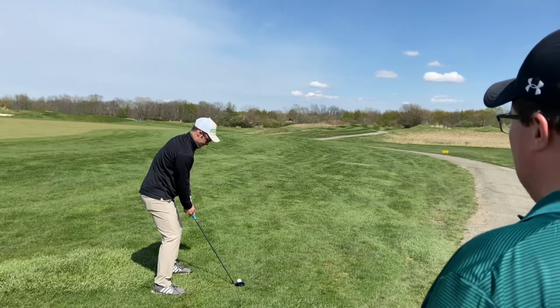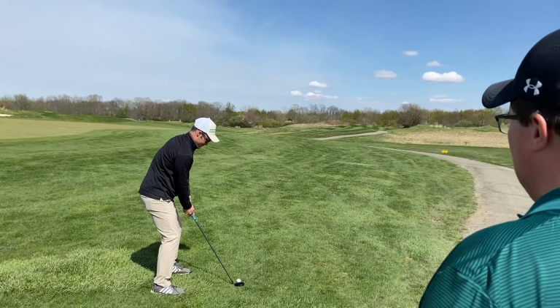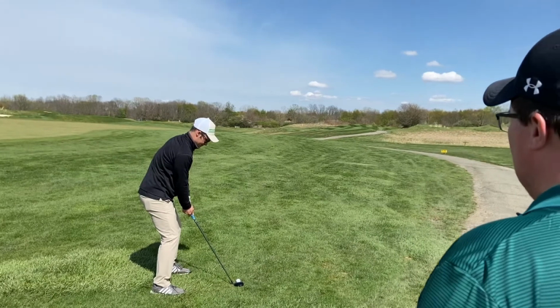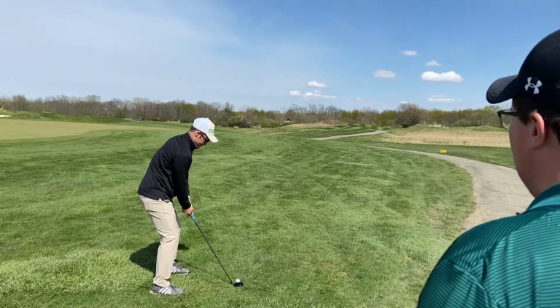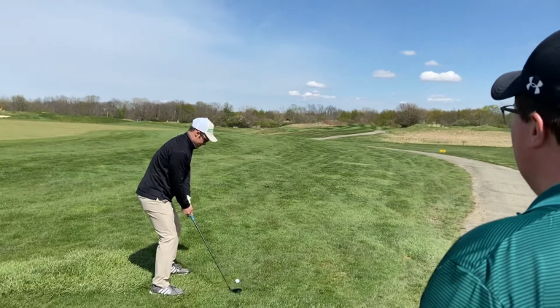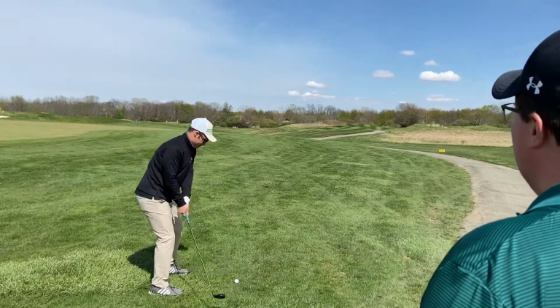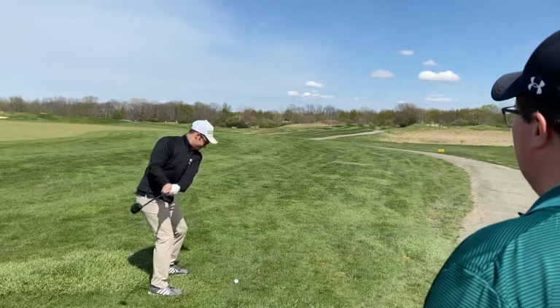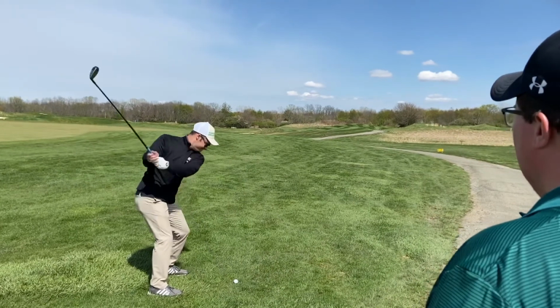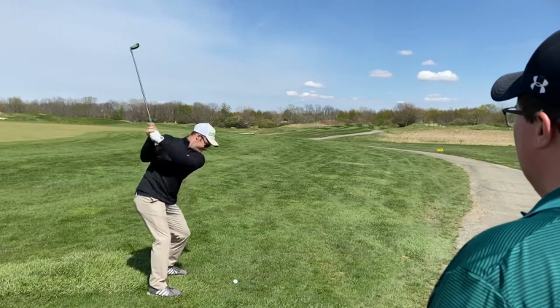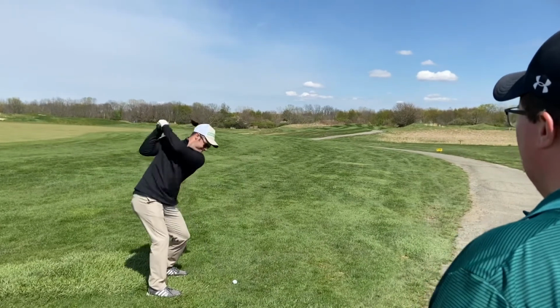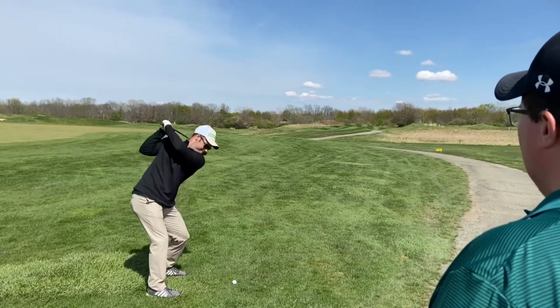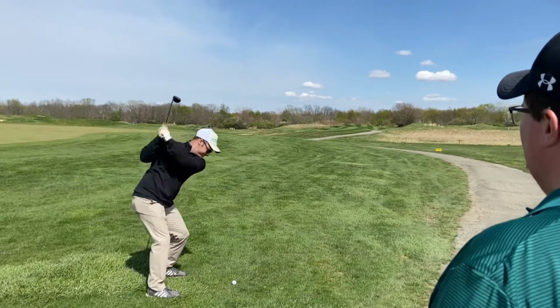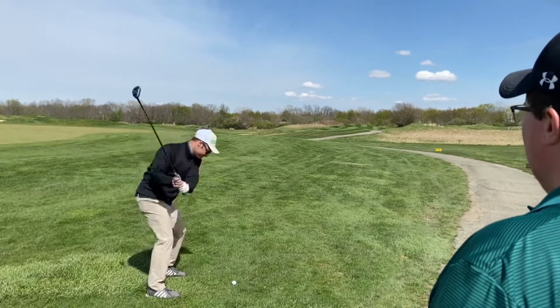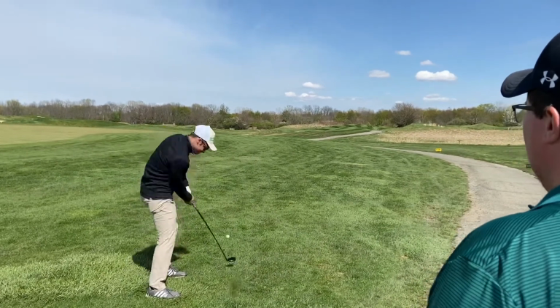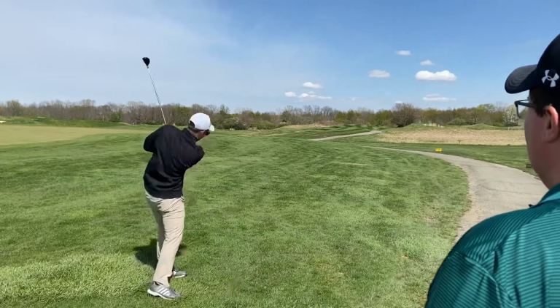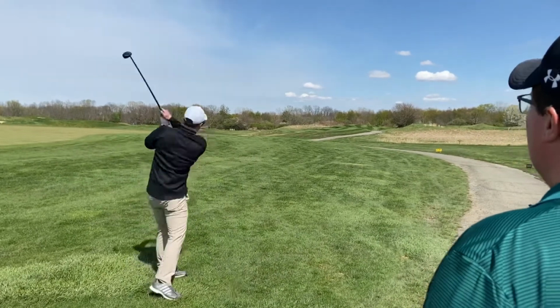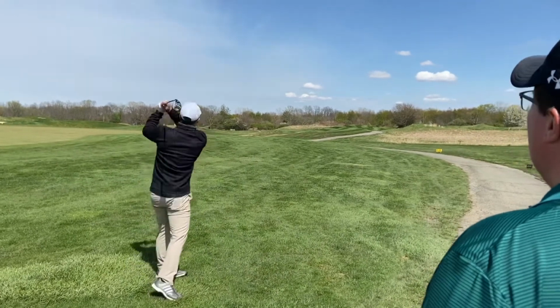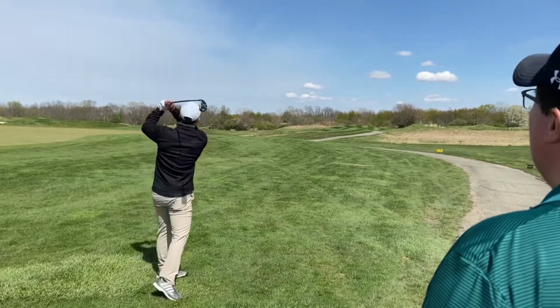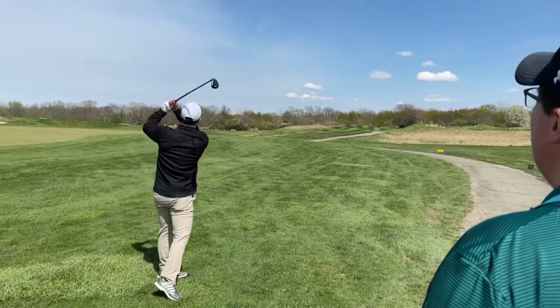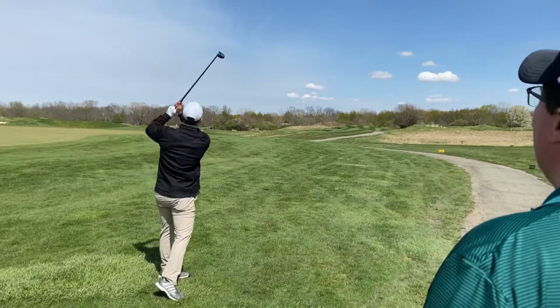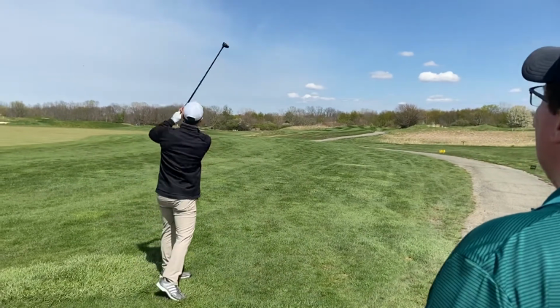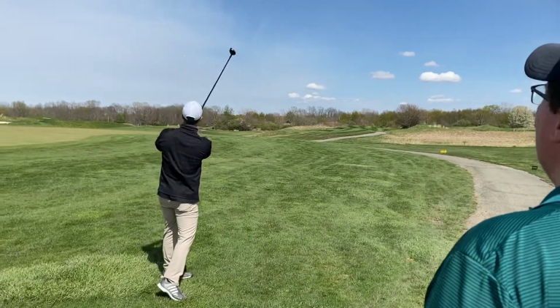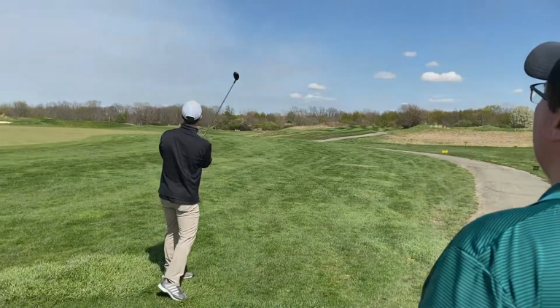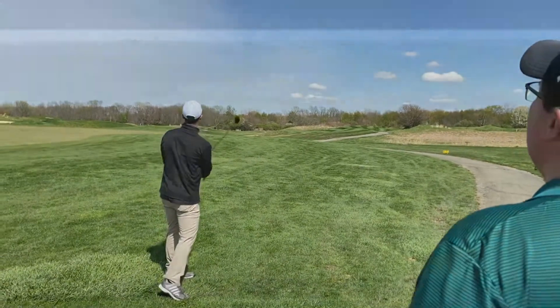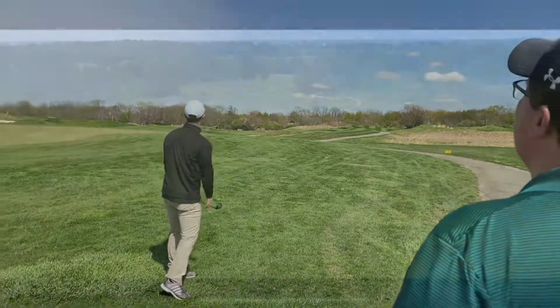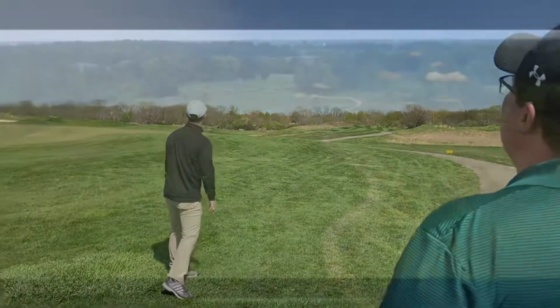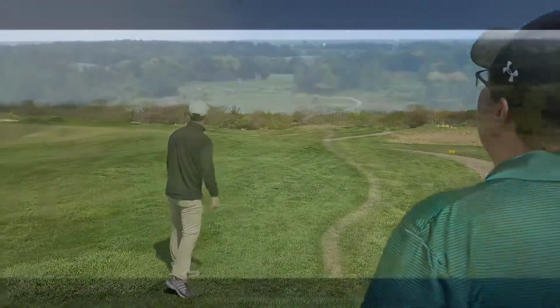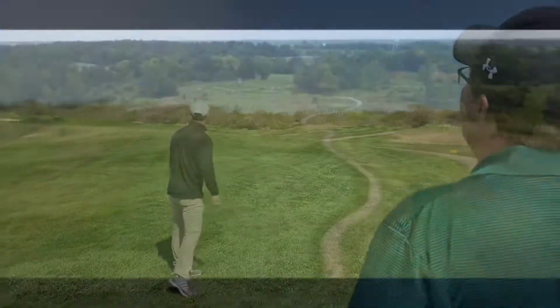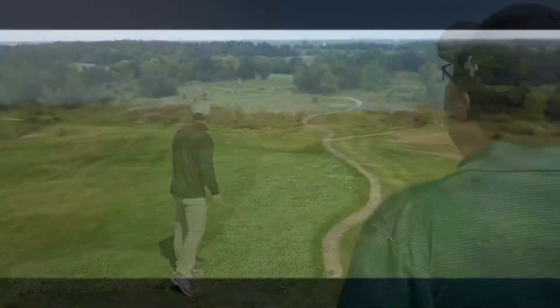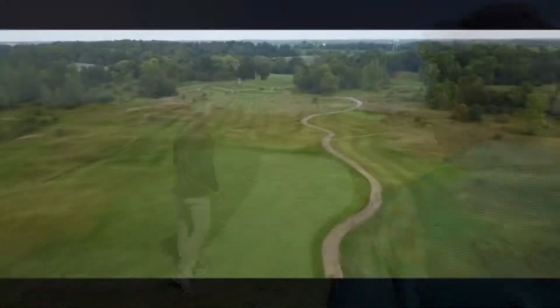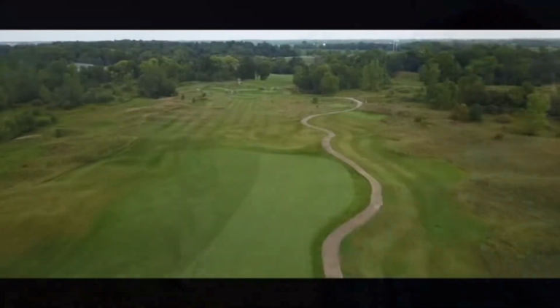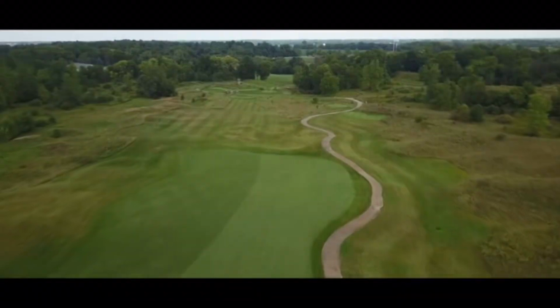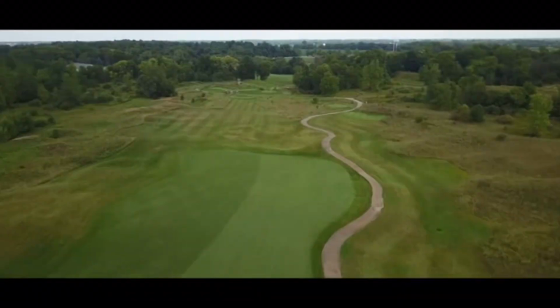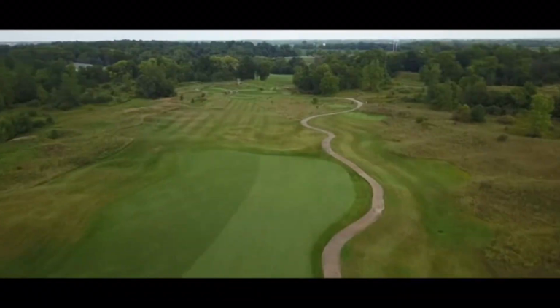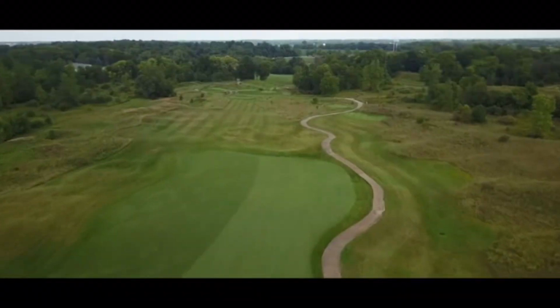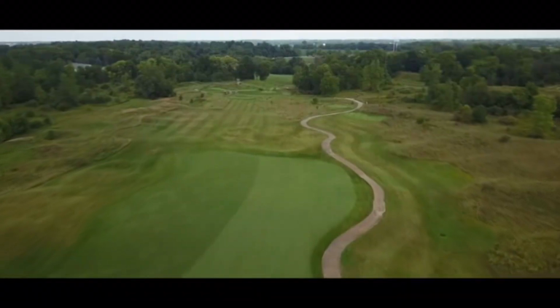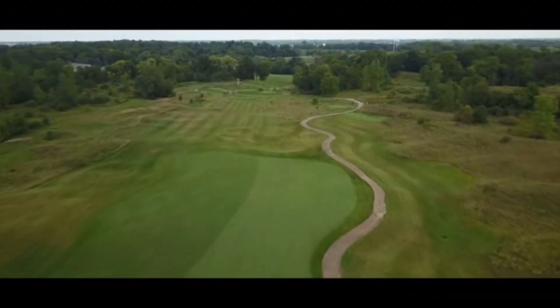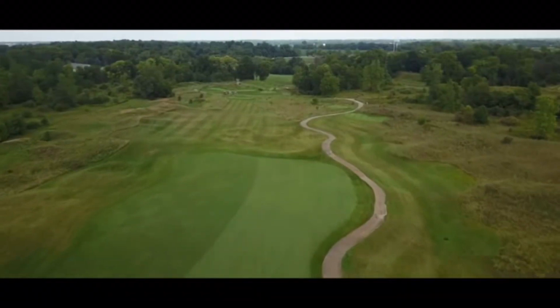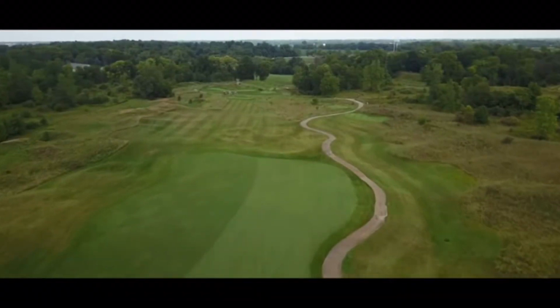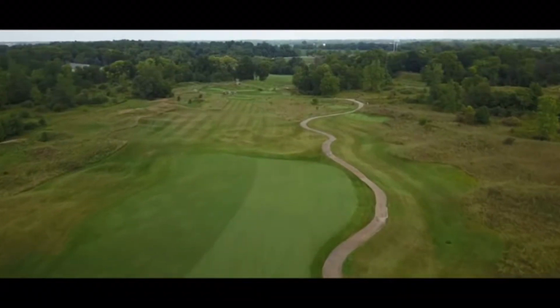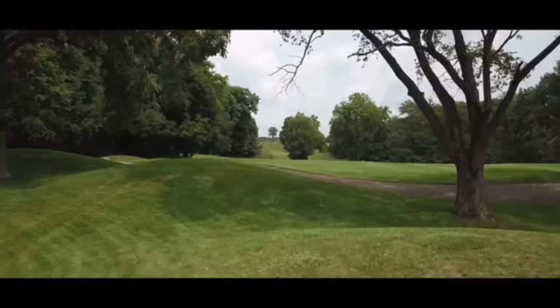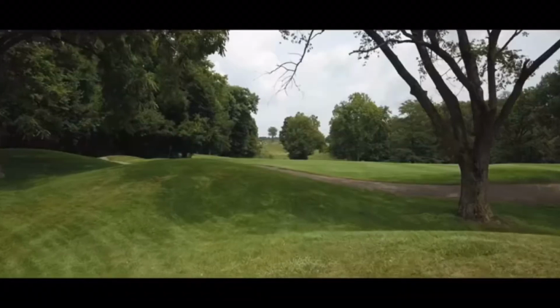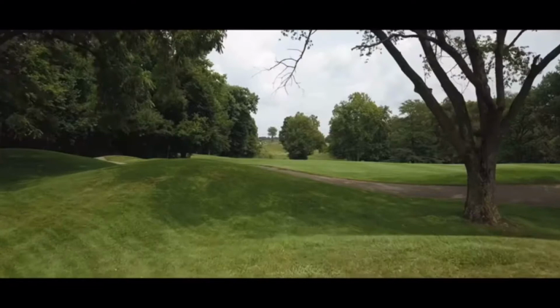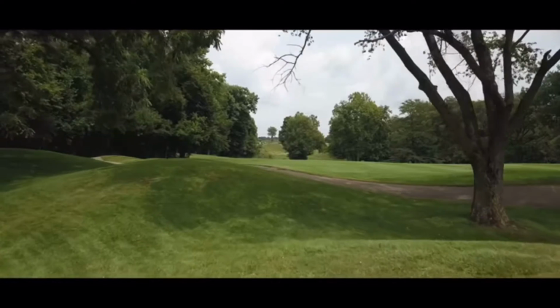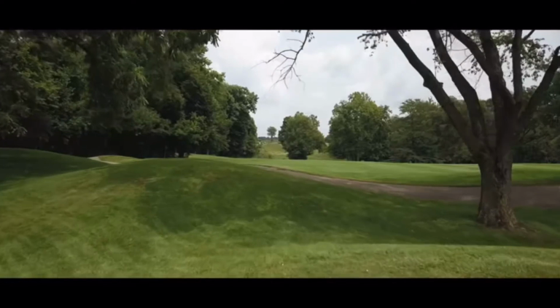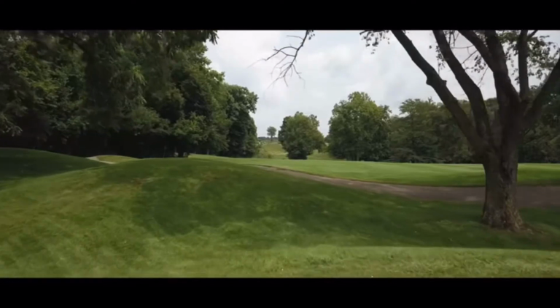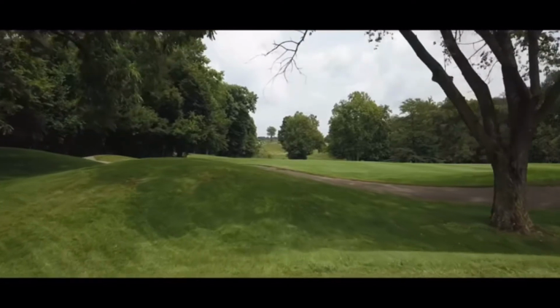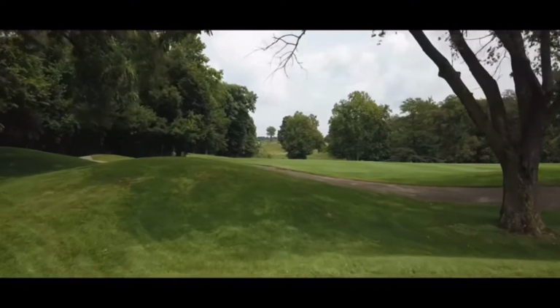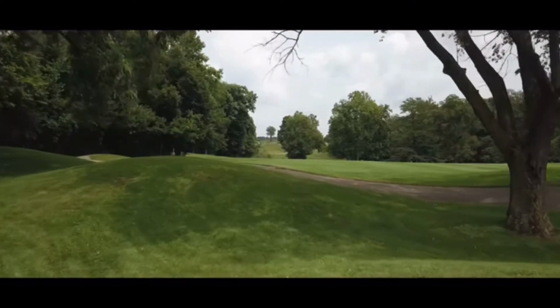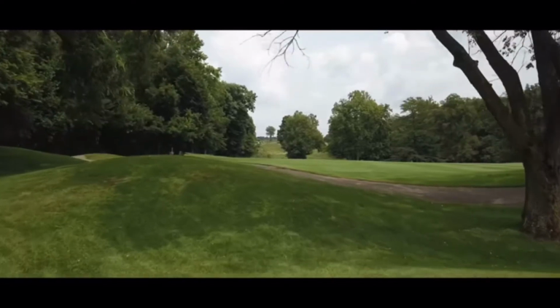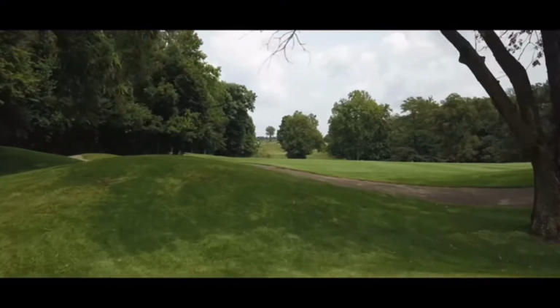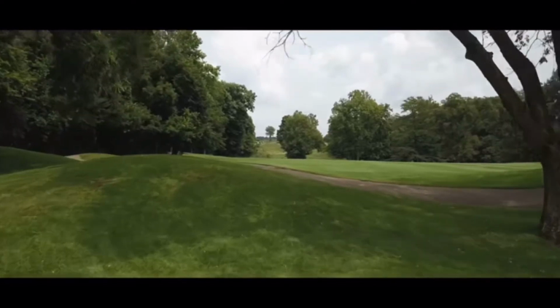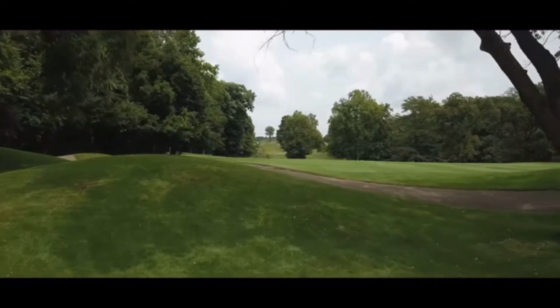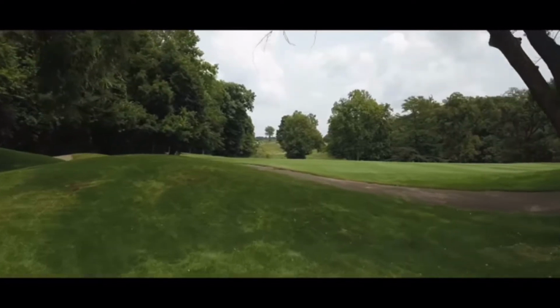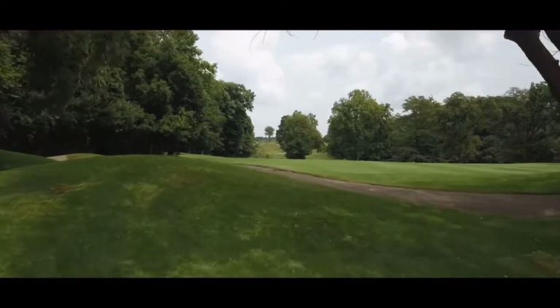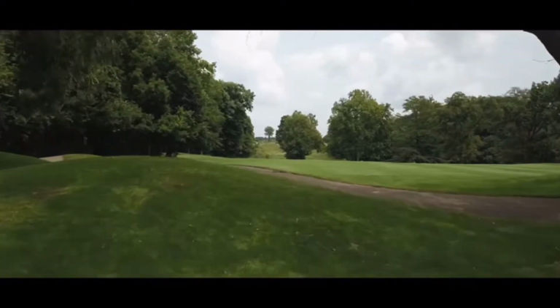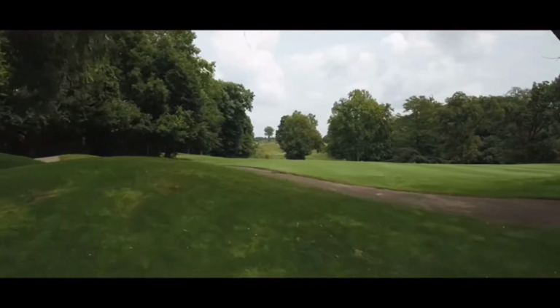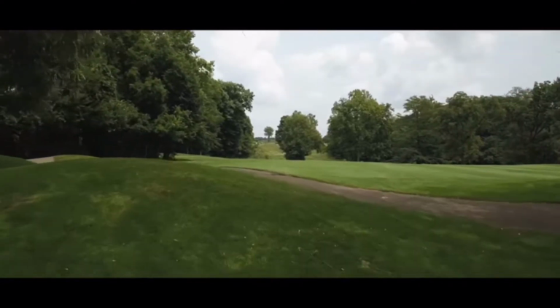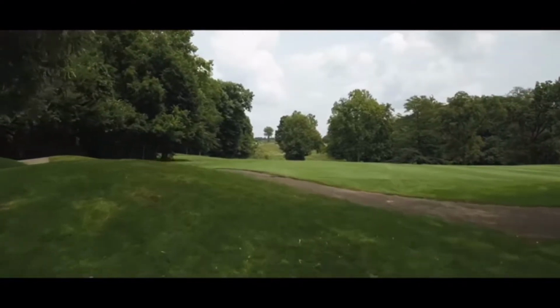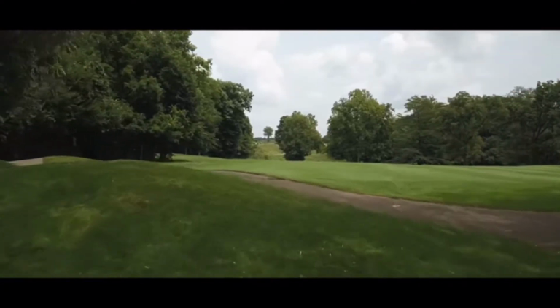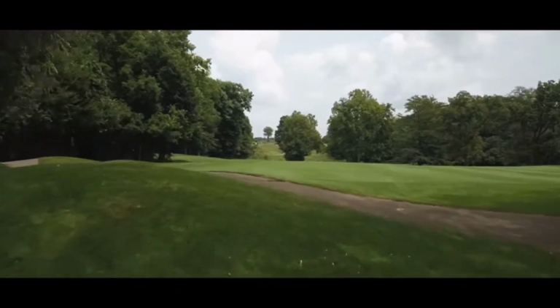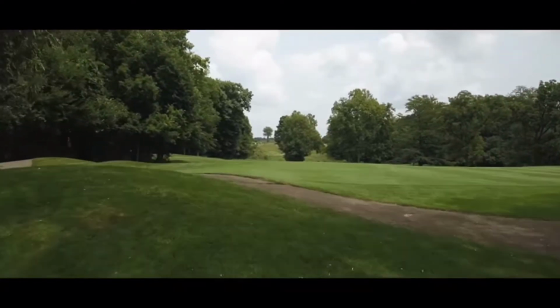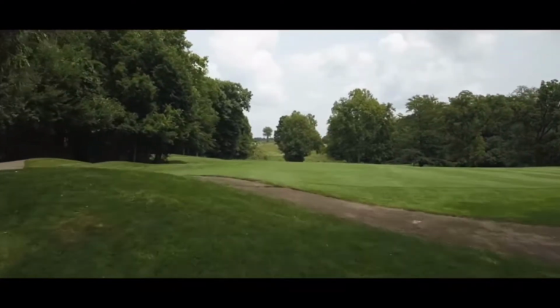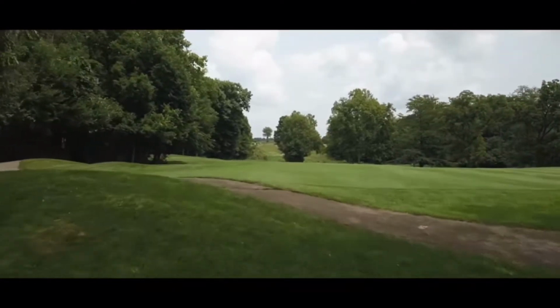It quickly began heating up, and I'm not referencing my golf game. The second course of the day was Bear Slide, which is a Dean Refram design. I found the front nine agreeable, while the back nine tore me up.